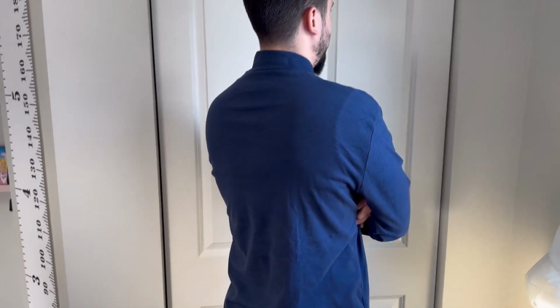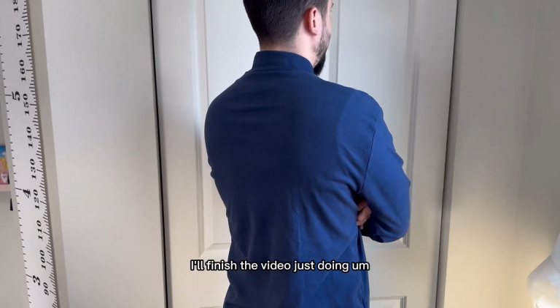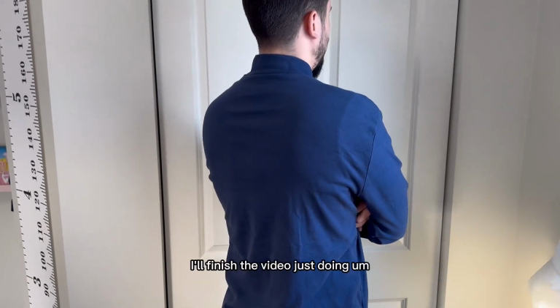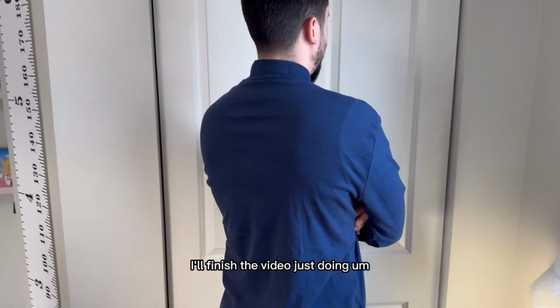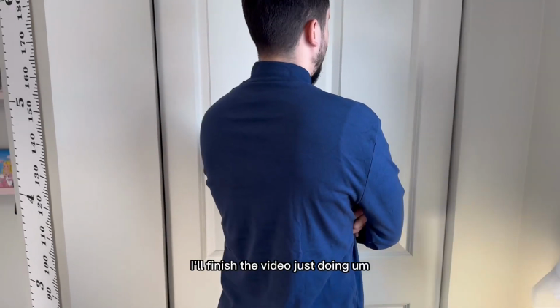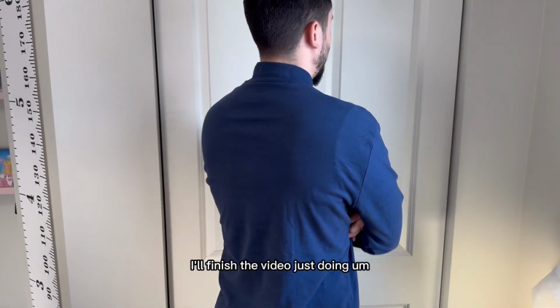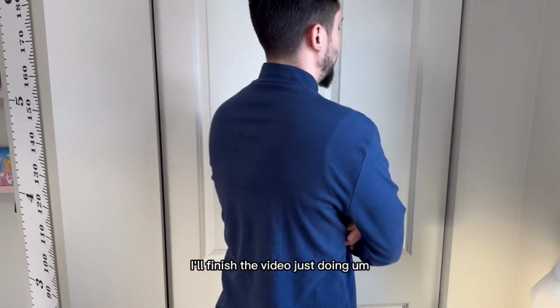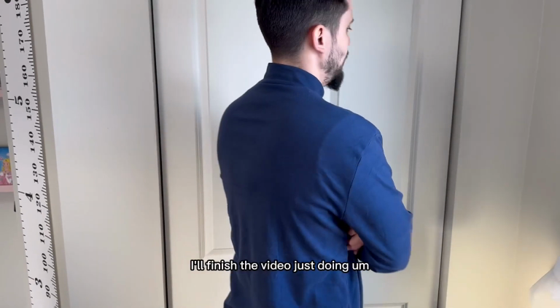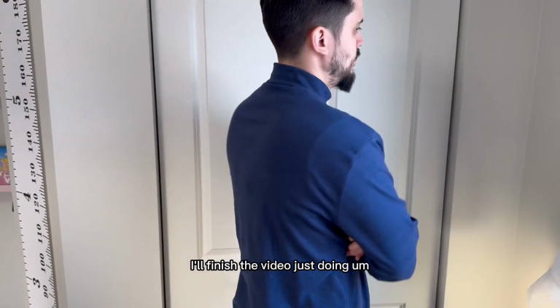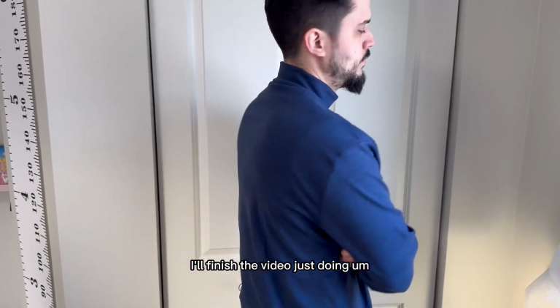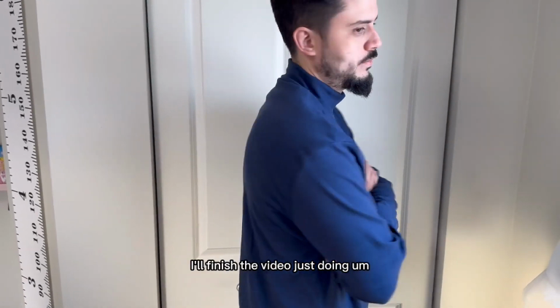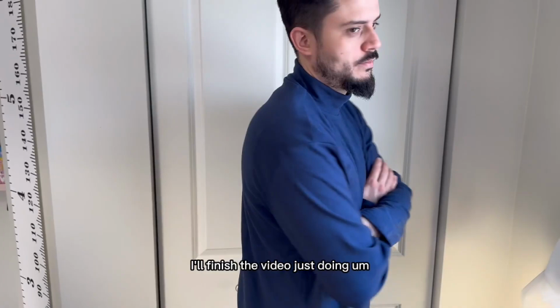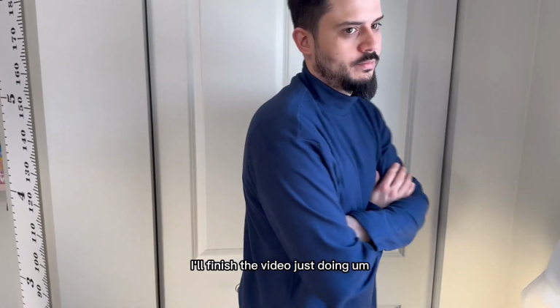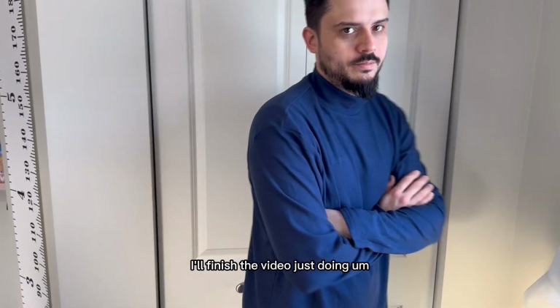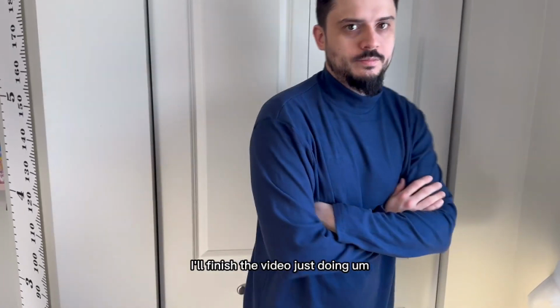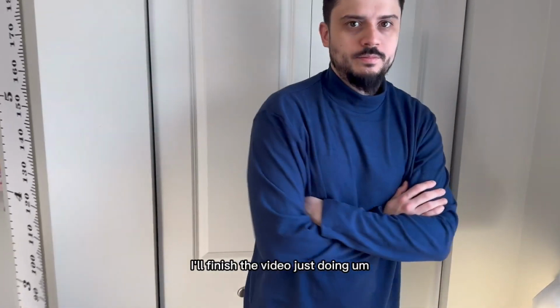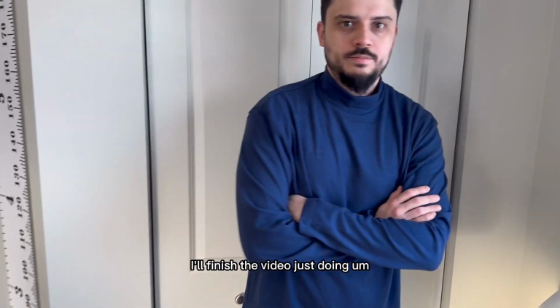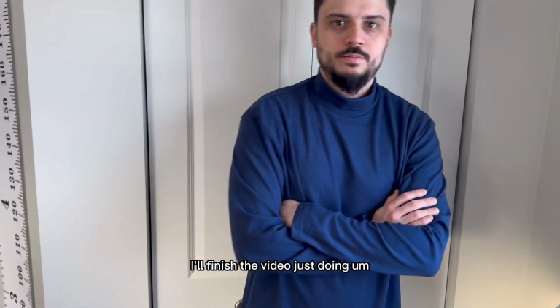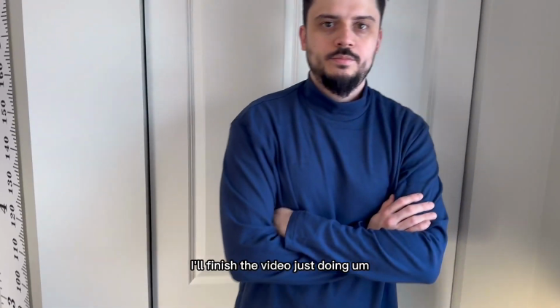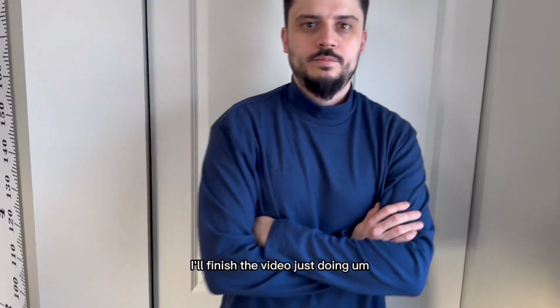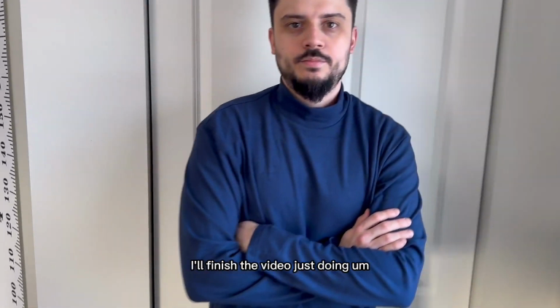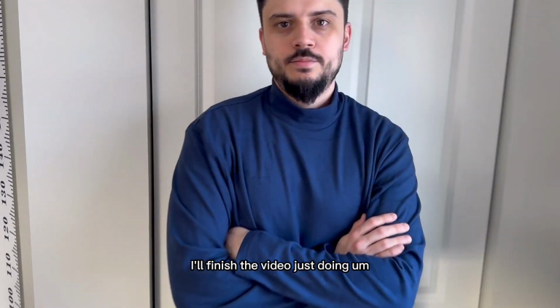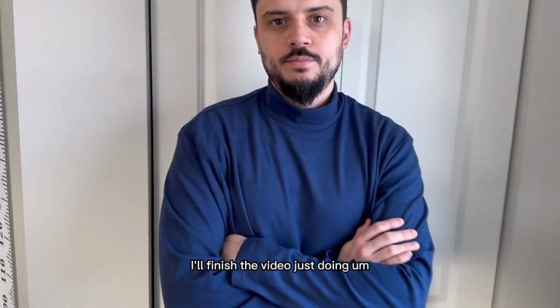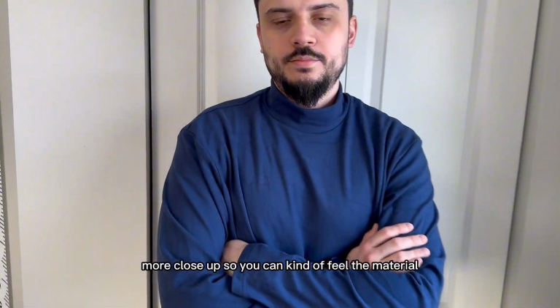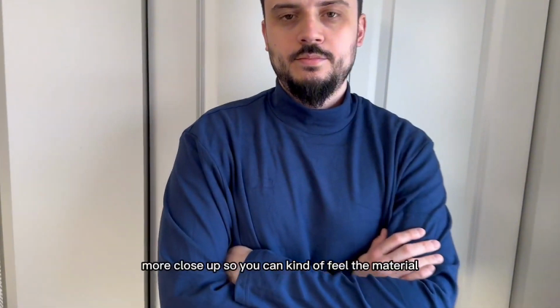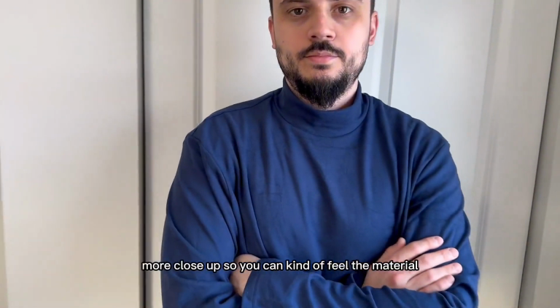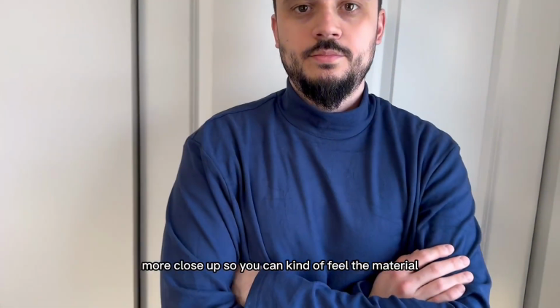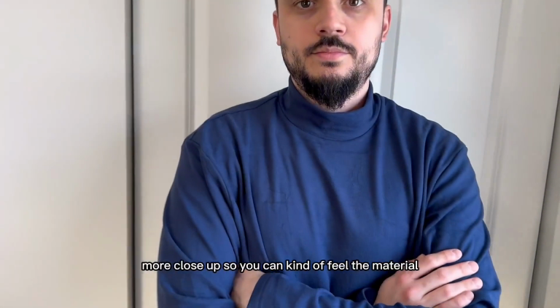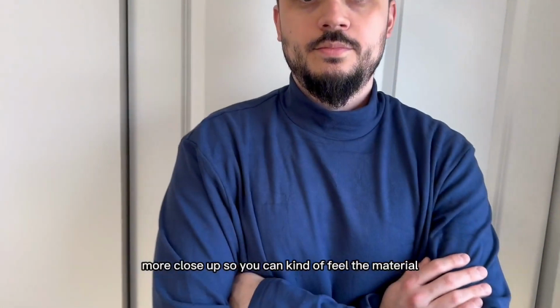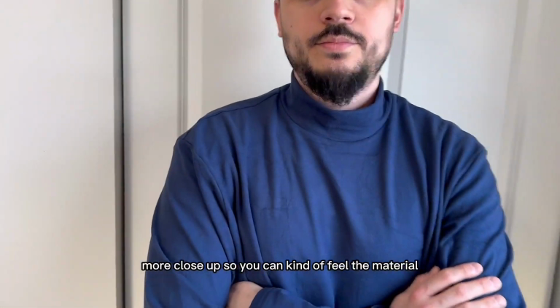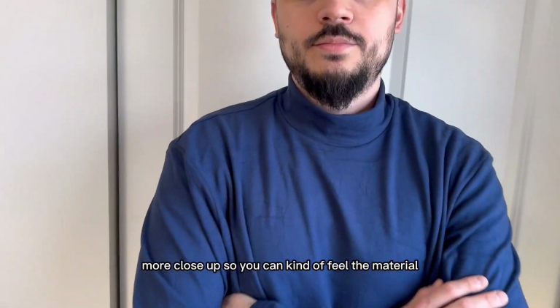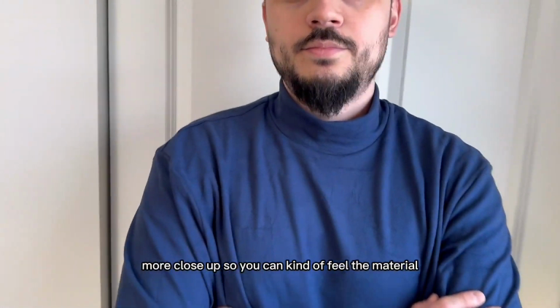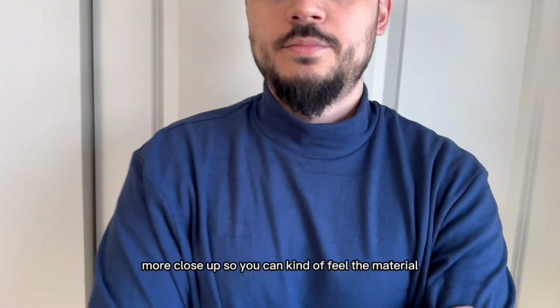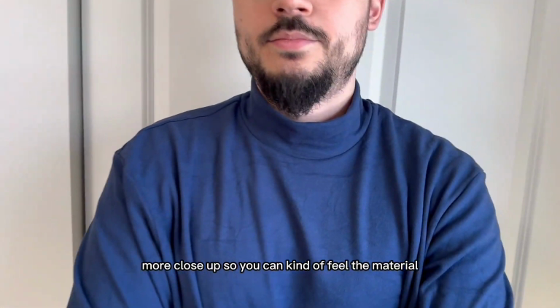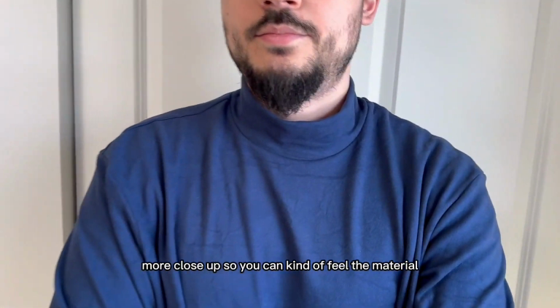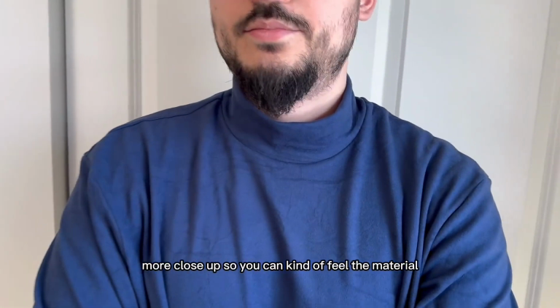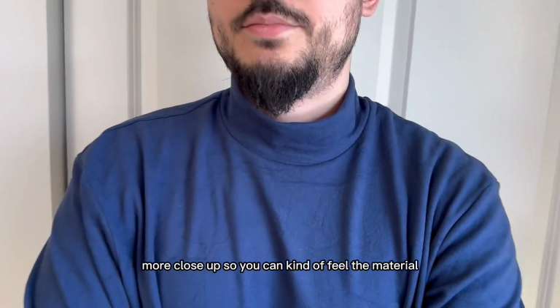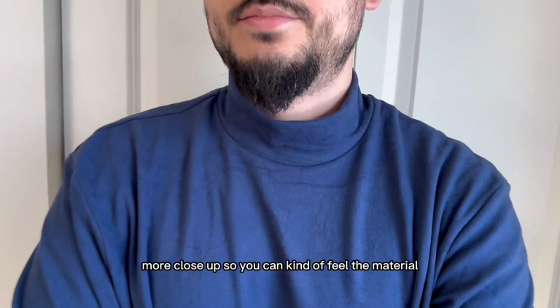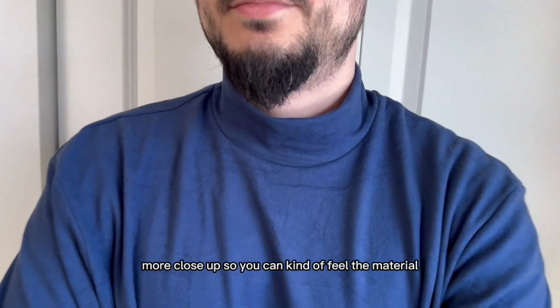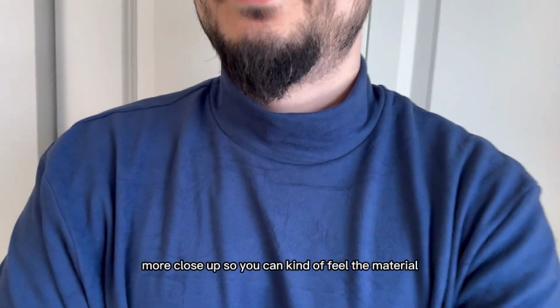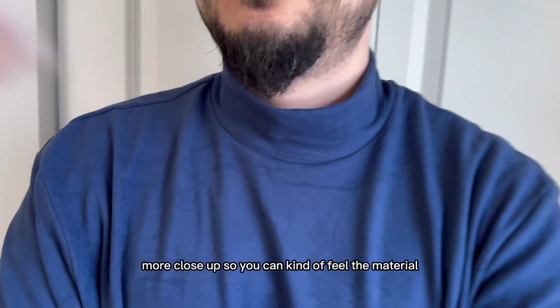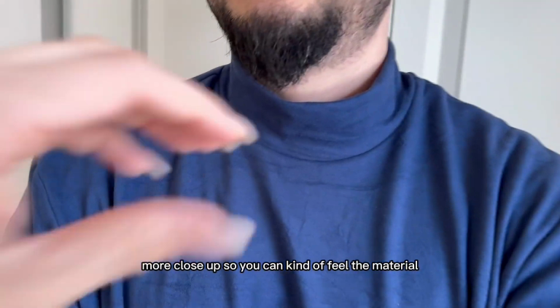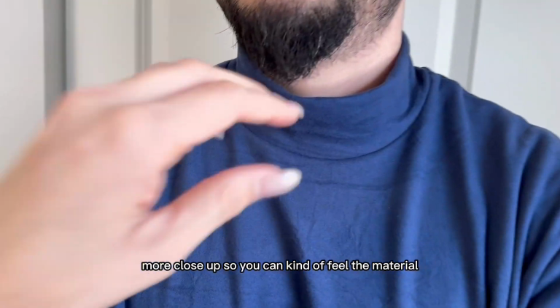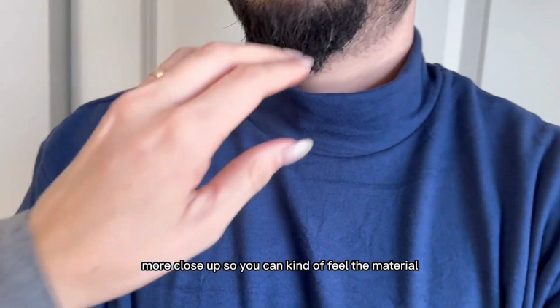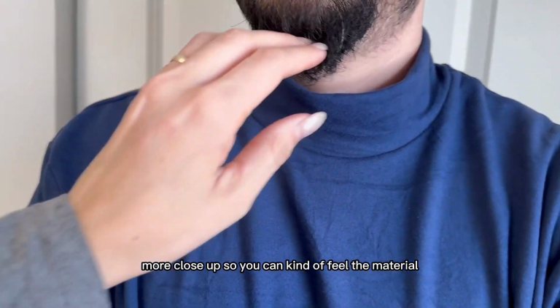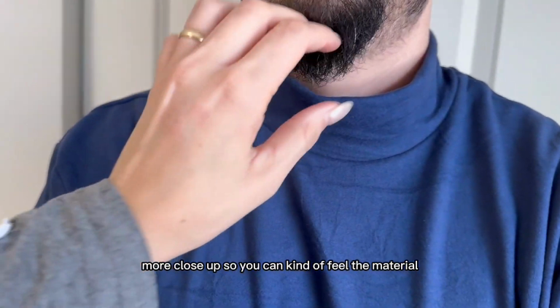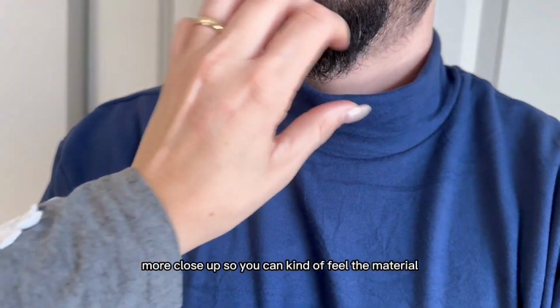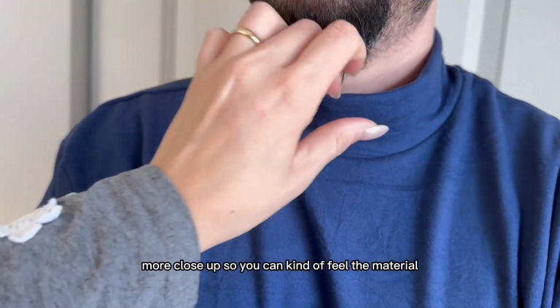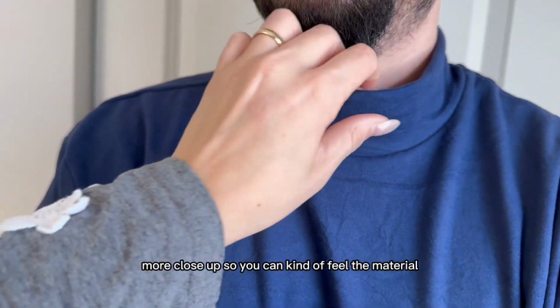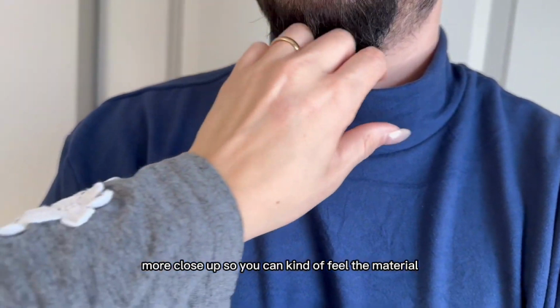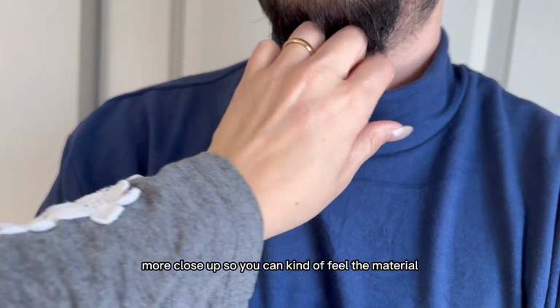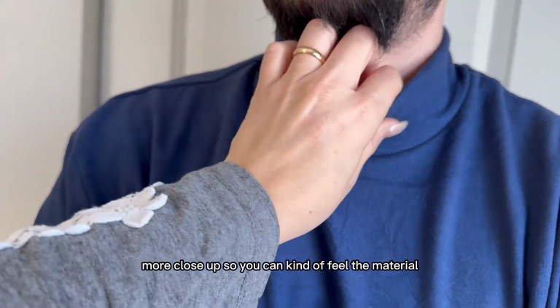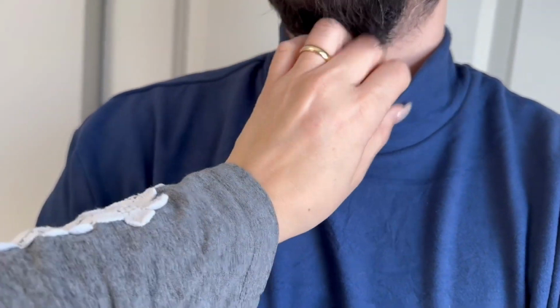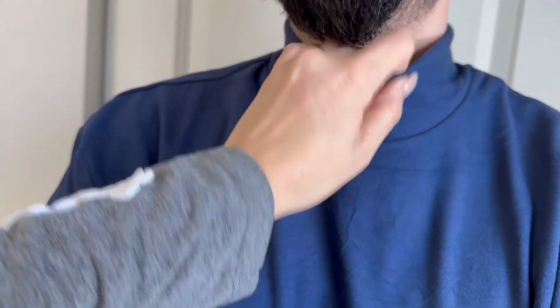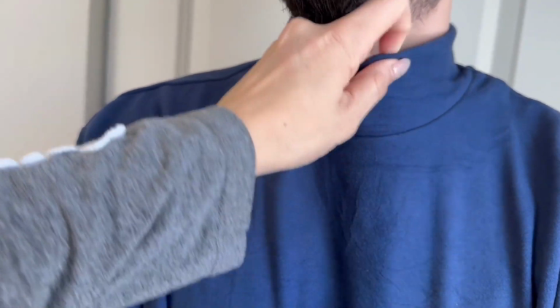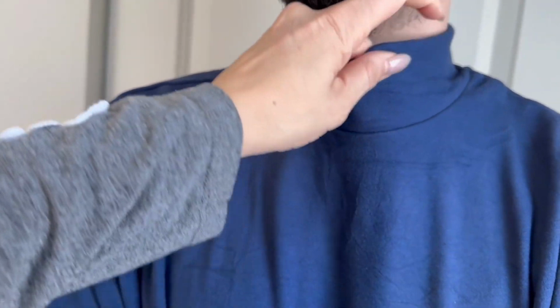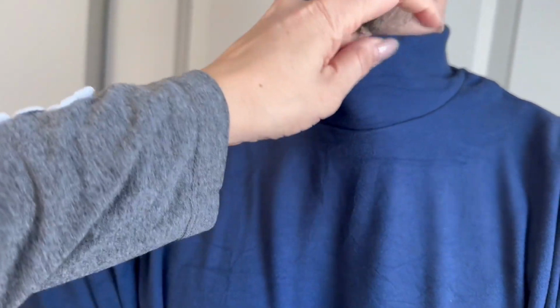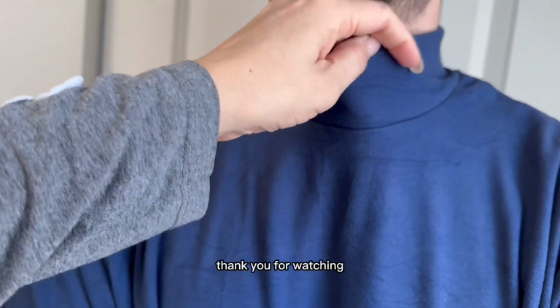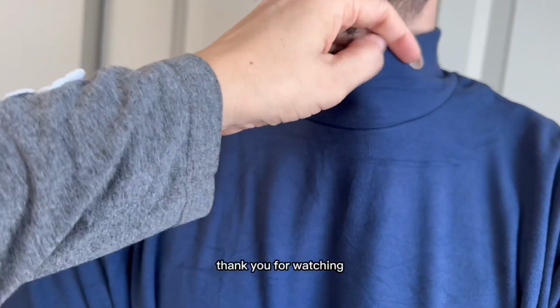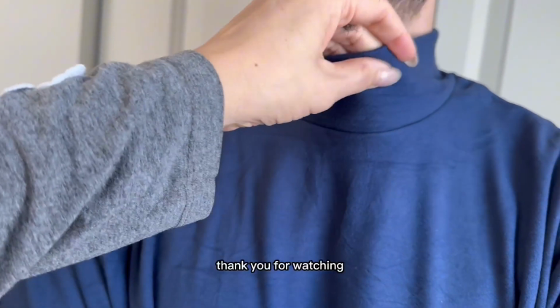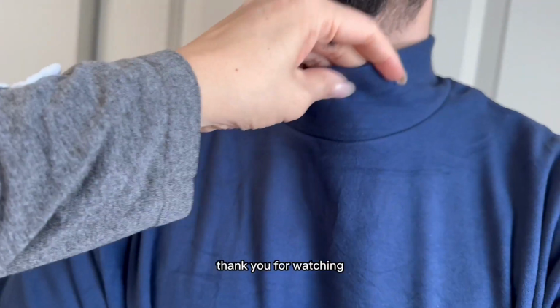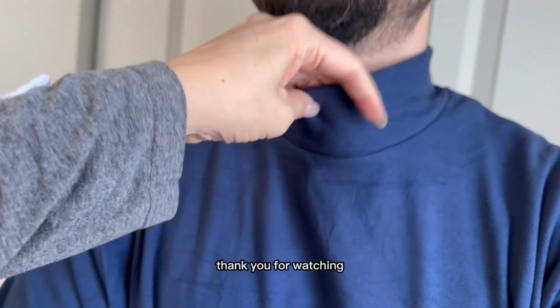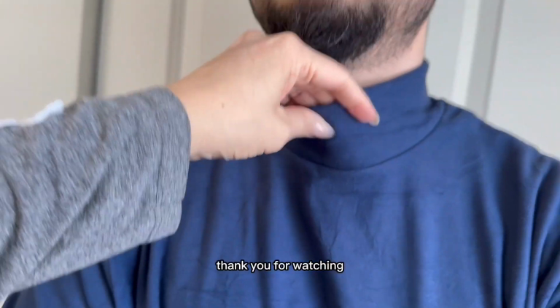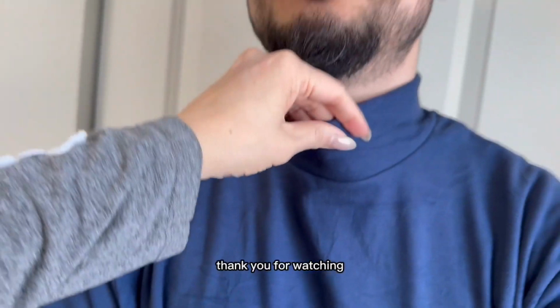I'll finish the video with more close-ups so you can kind of feel the material. Thank you for watching.